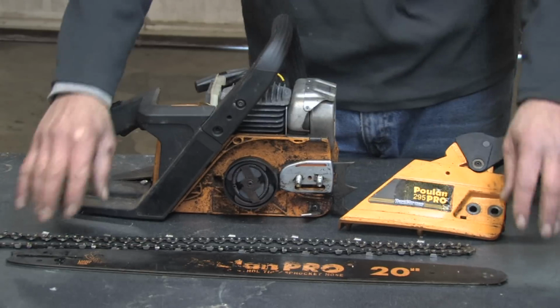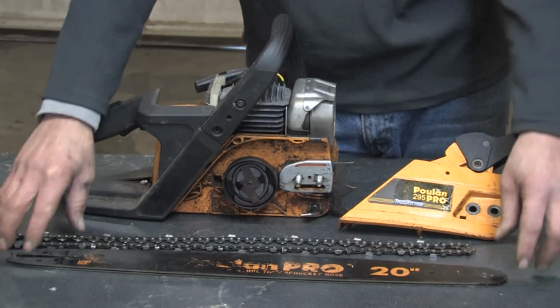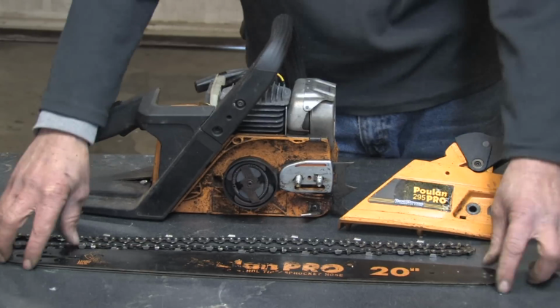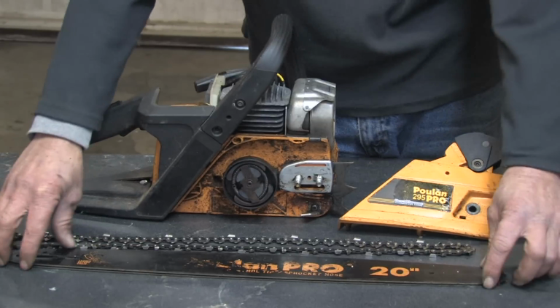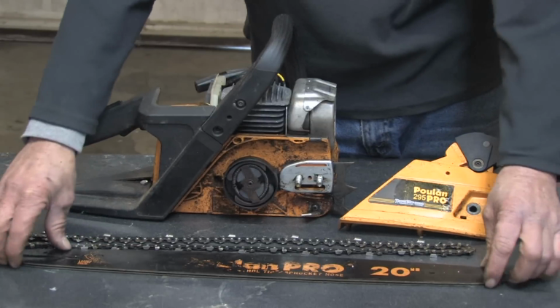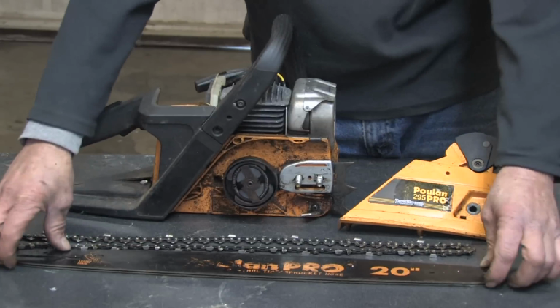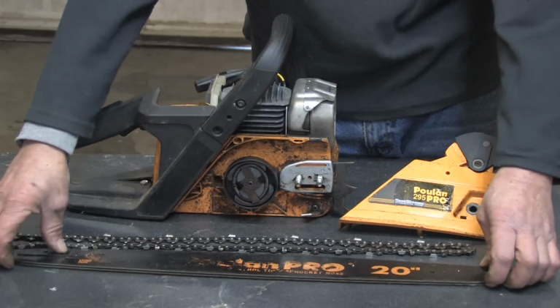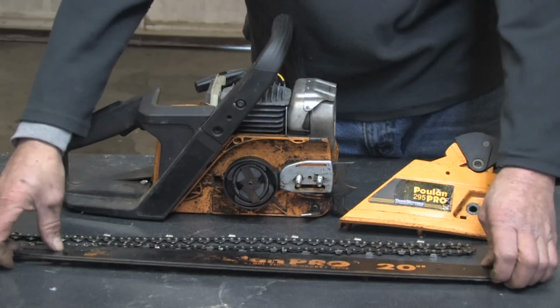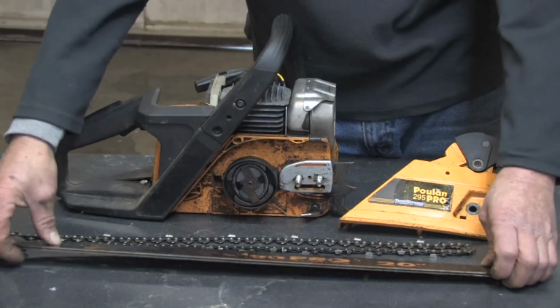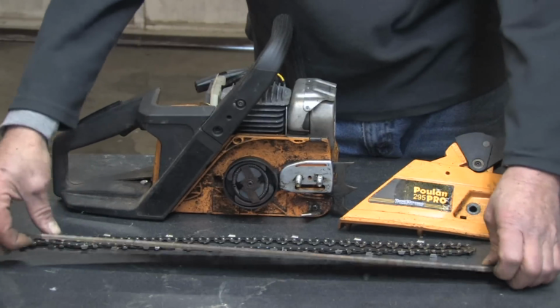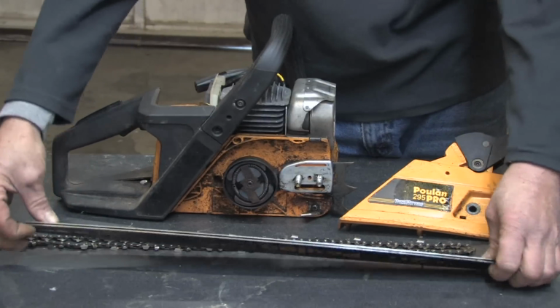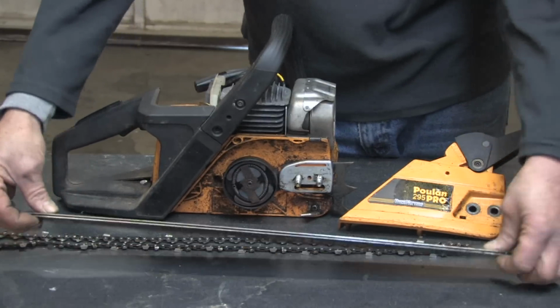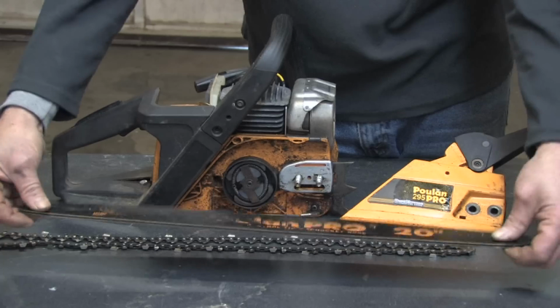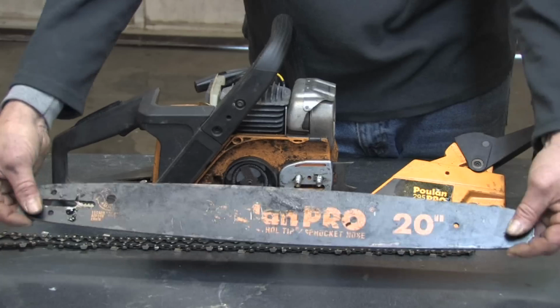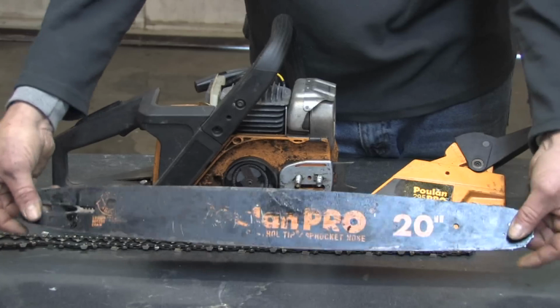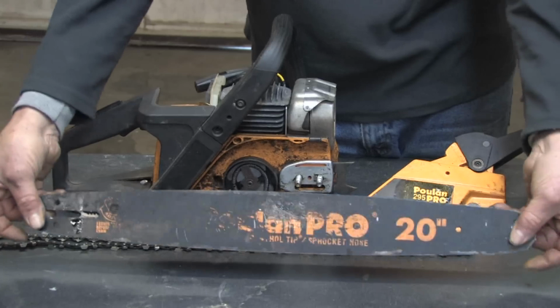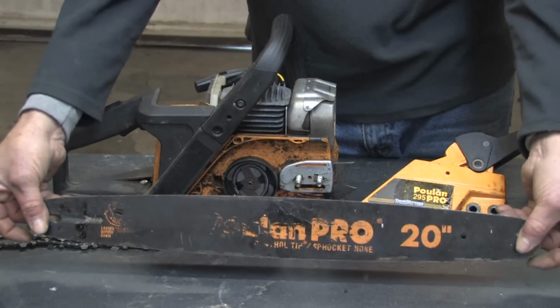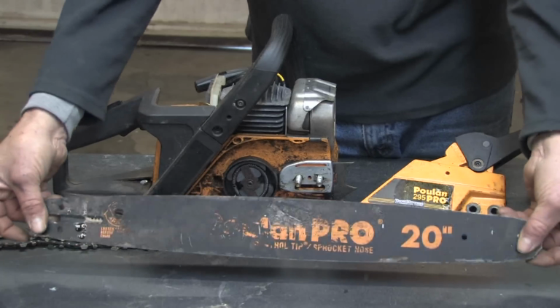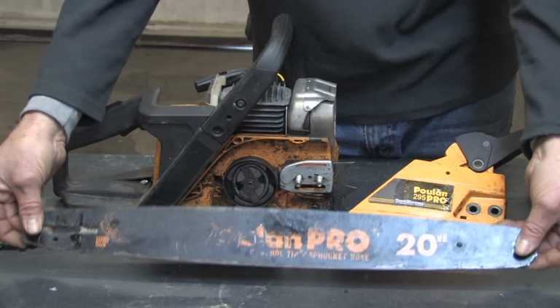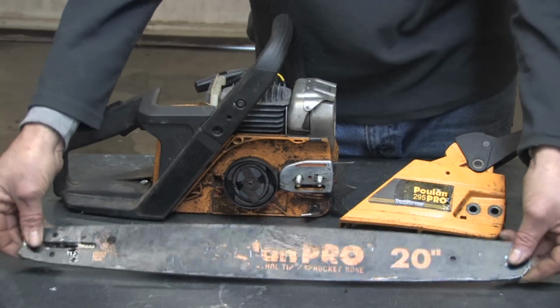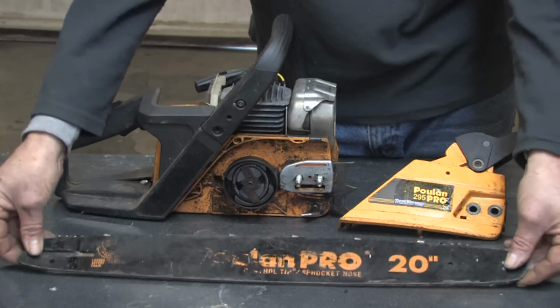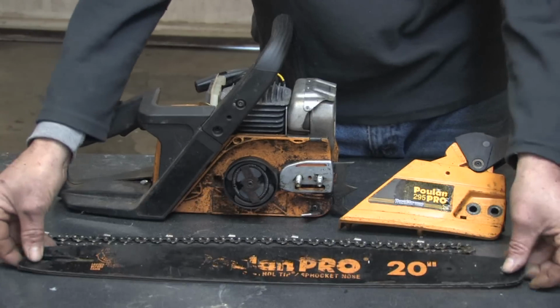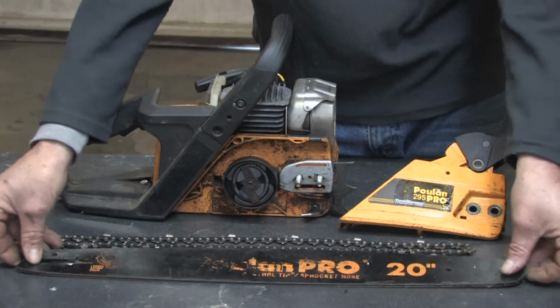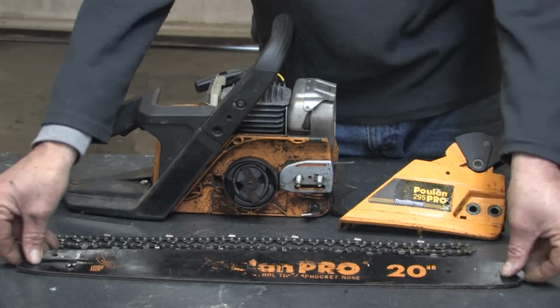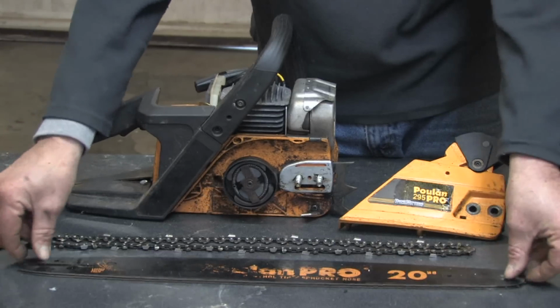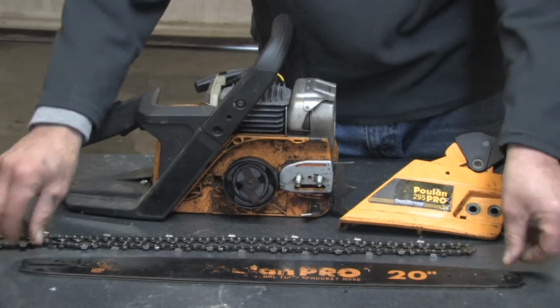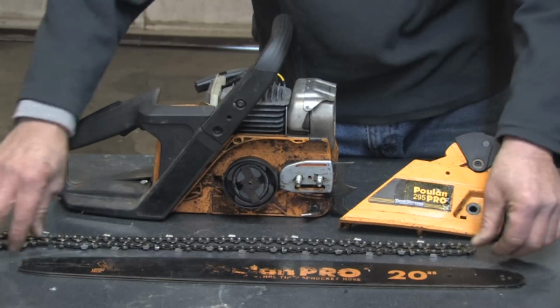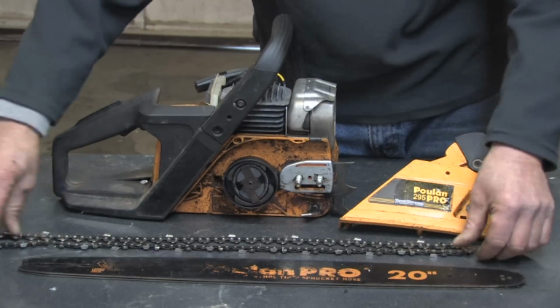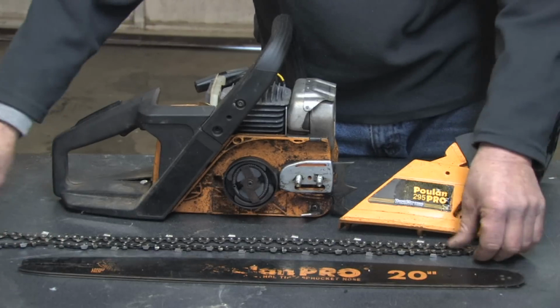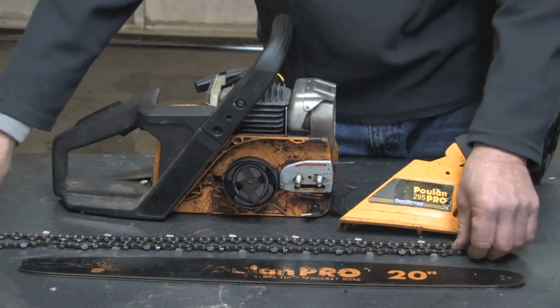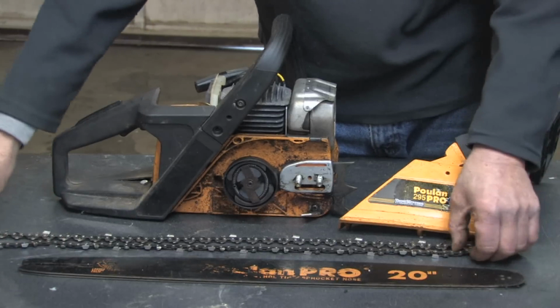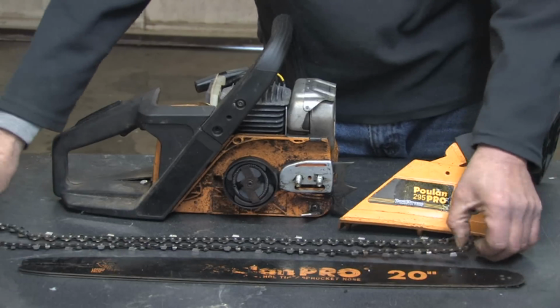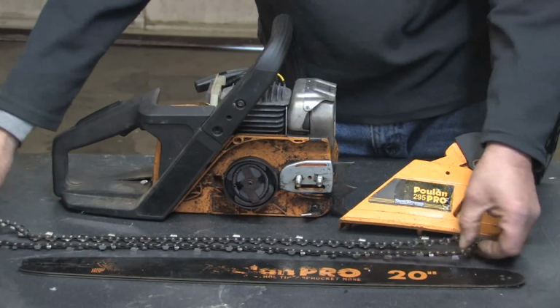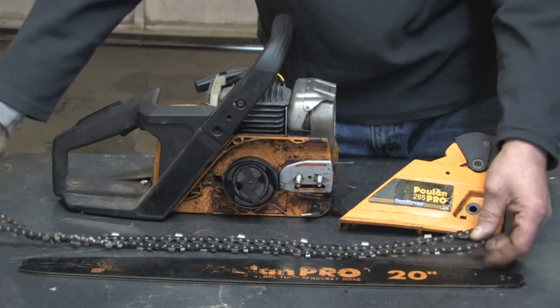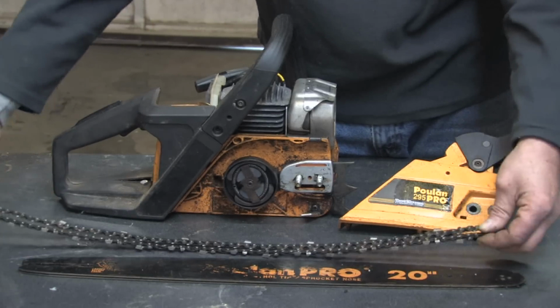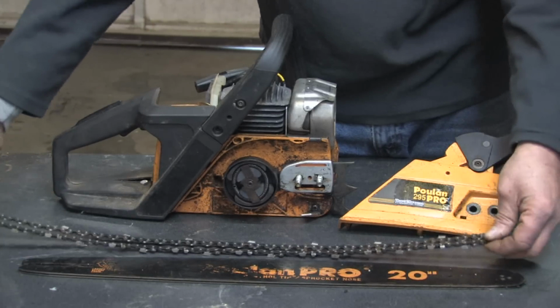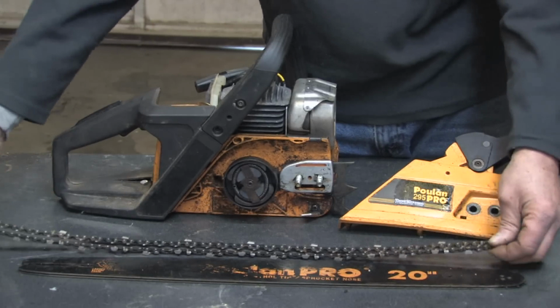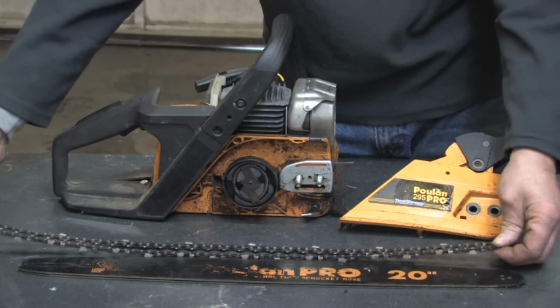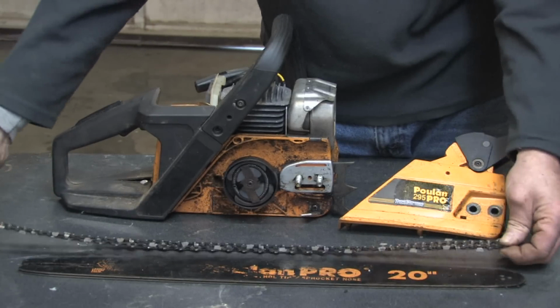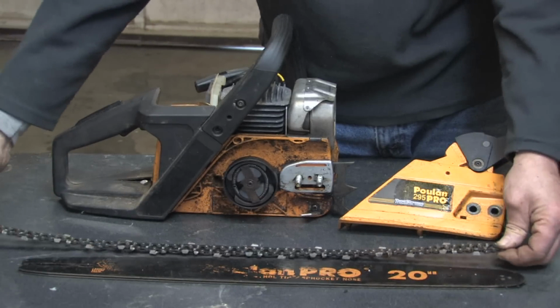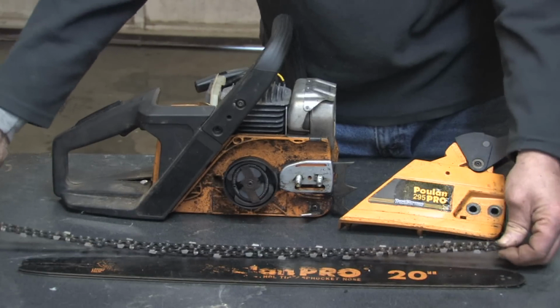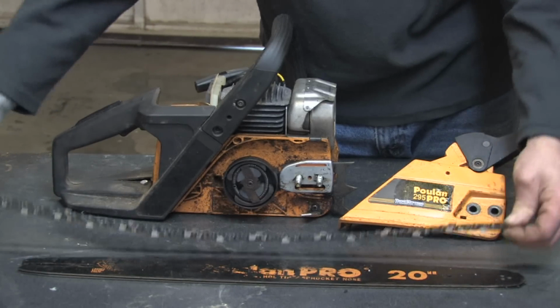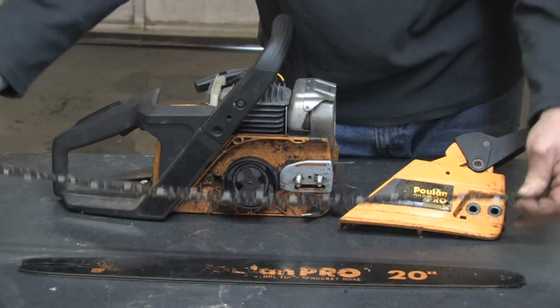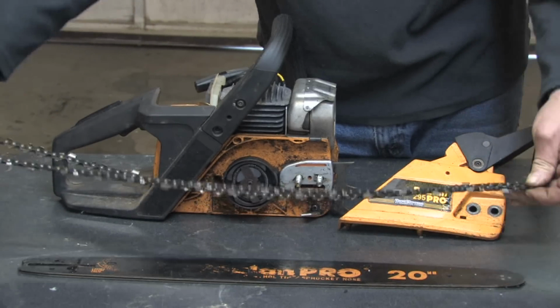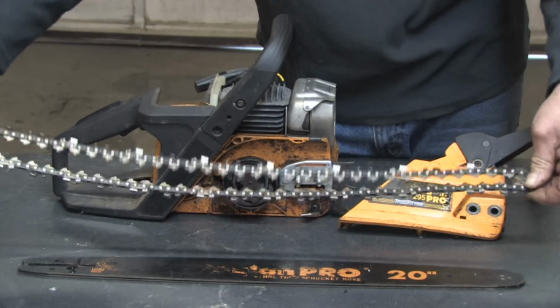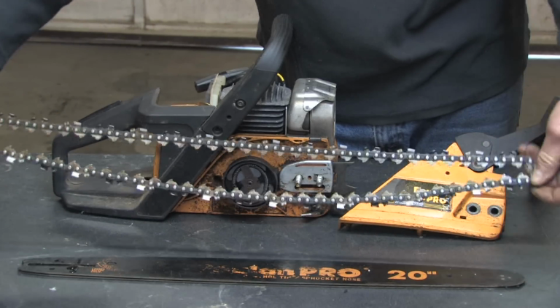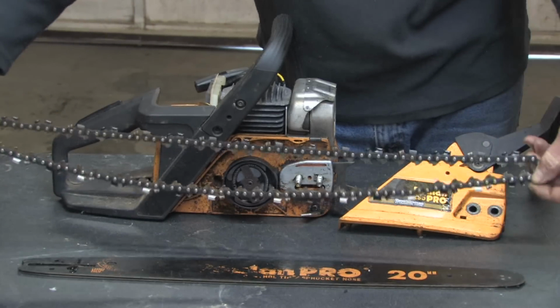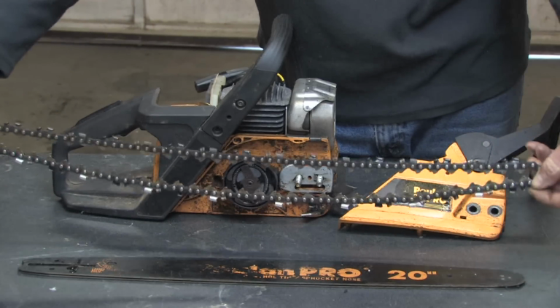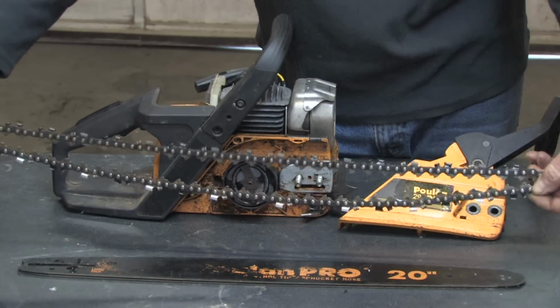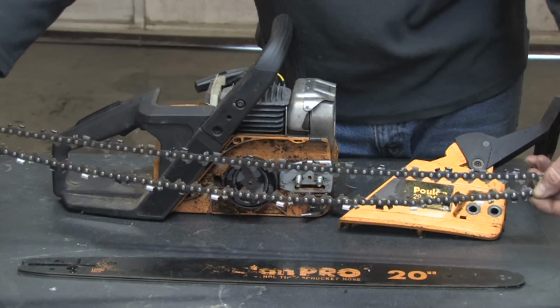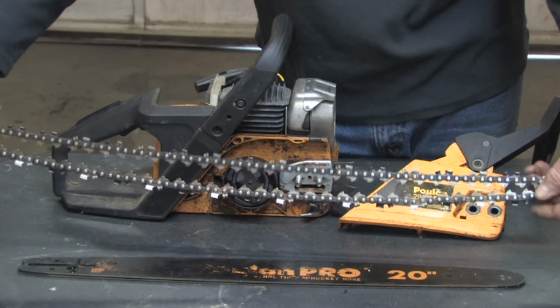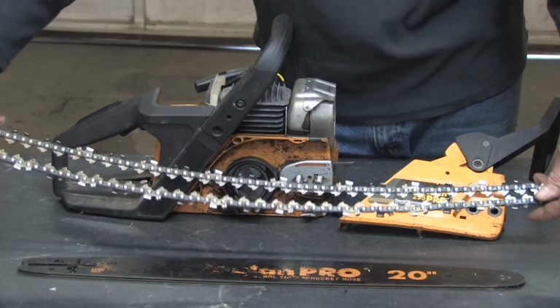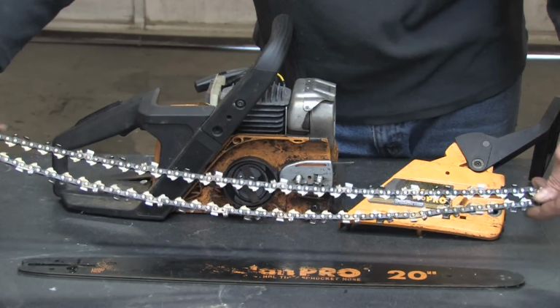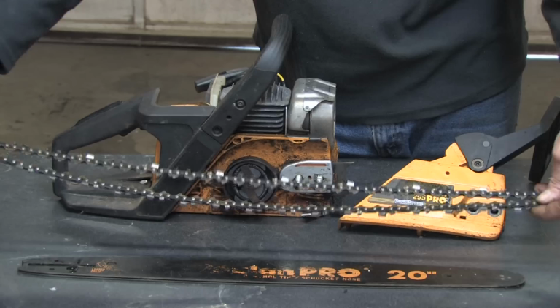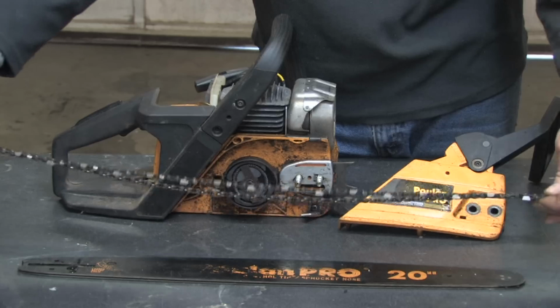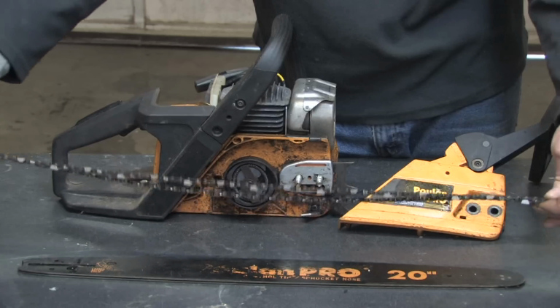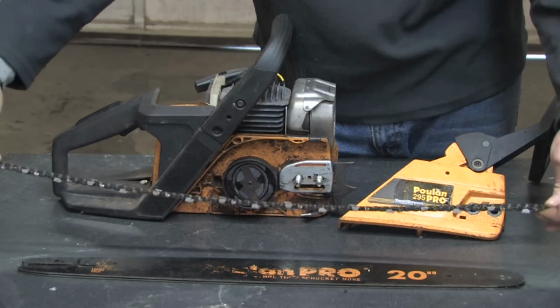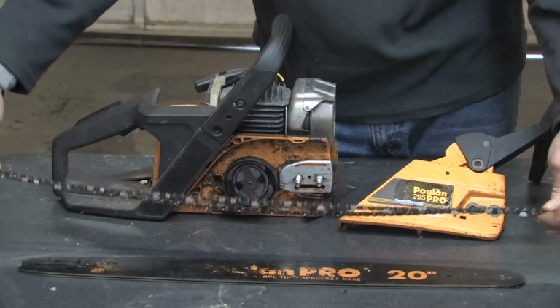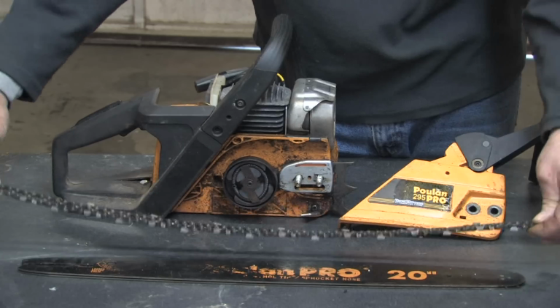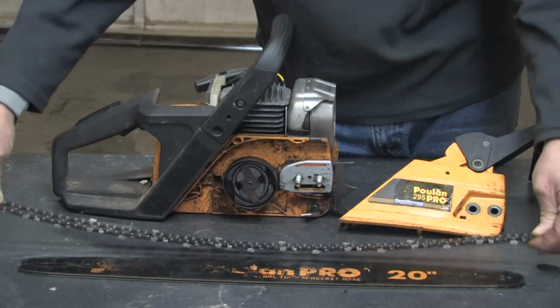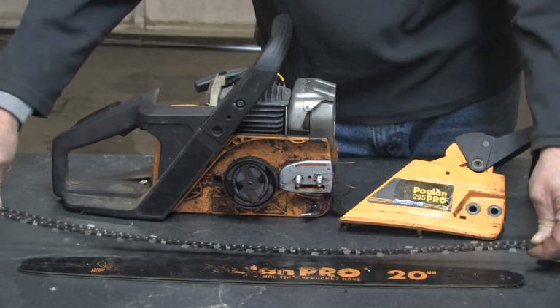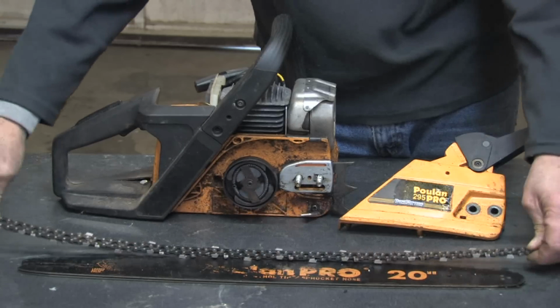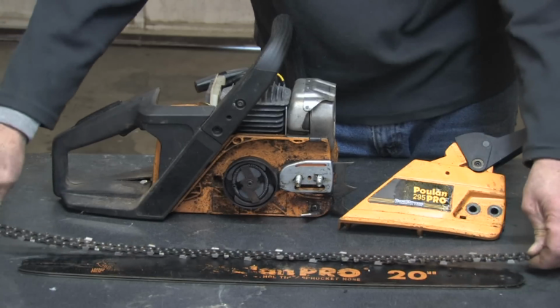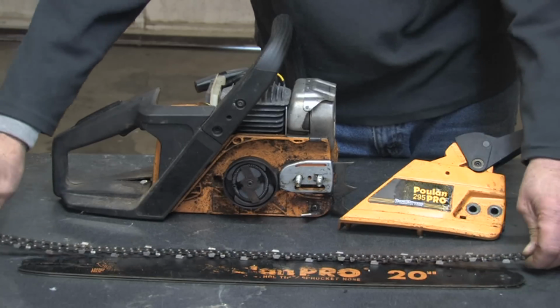This is the bar of the chainsaw. It's where the chain and cutting teeth sit. It holds the chain straight and allows you to cut through the wood.